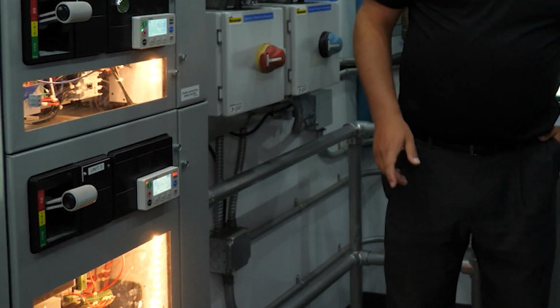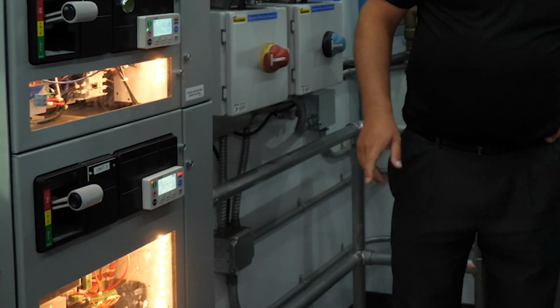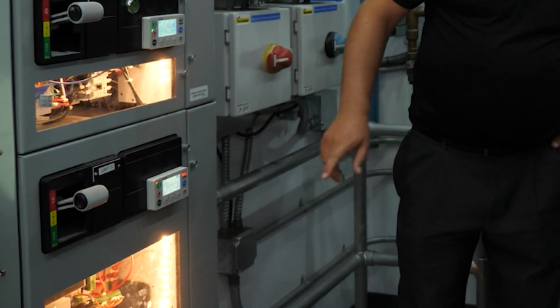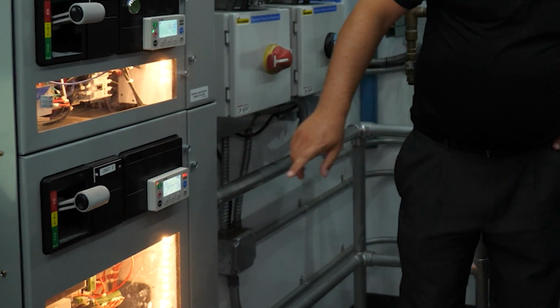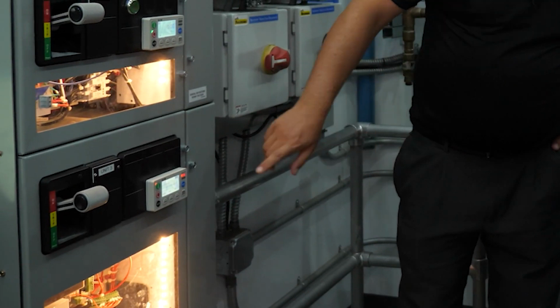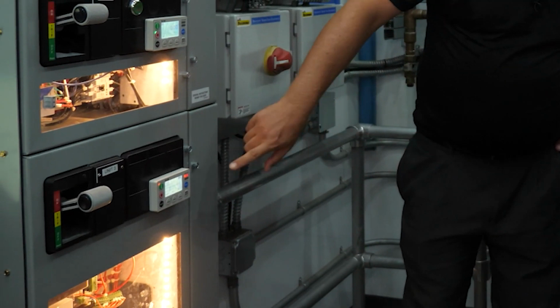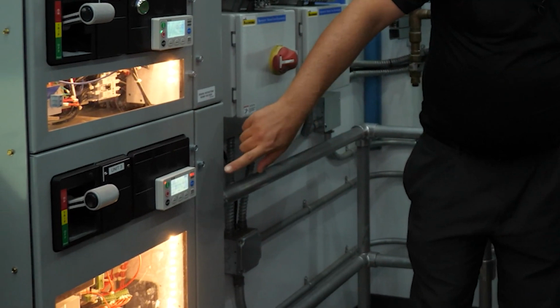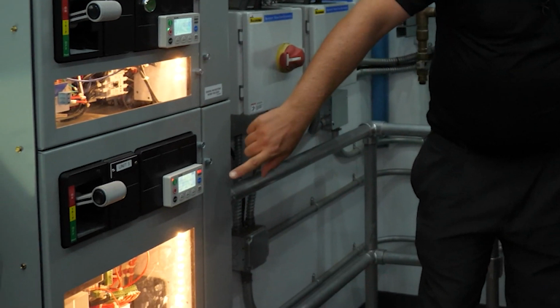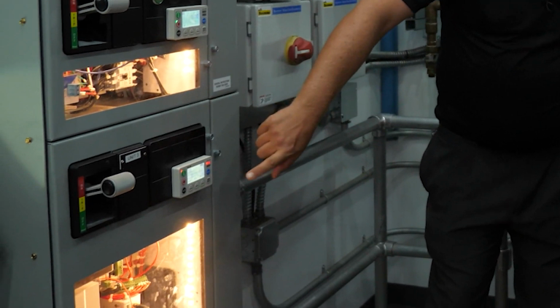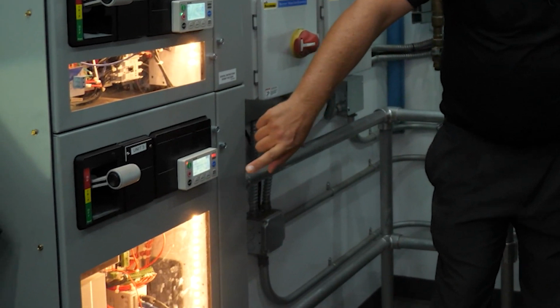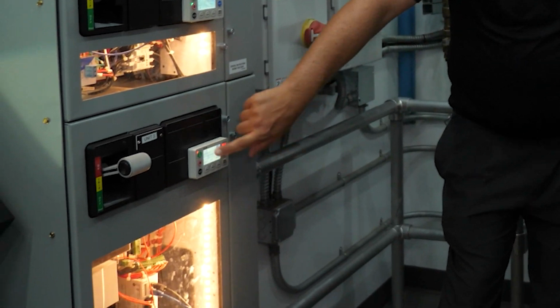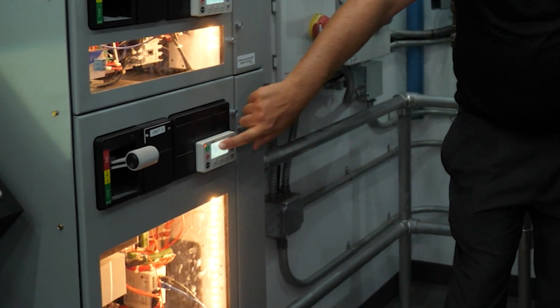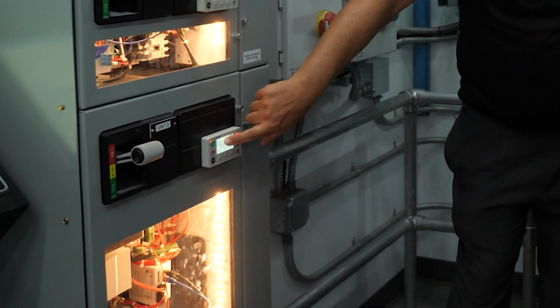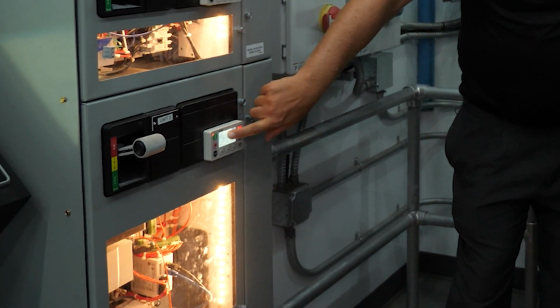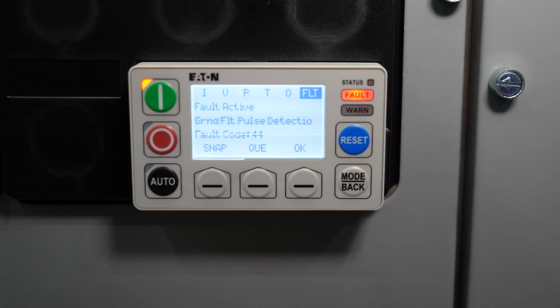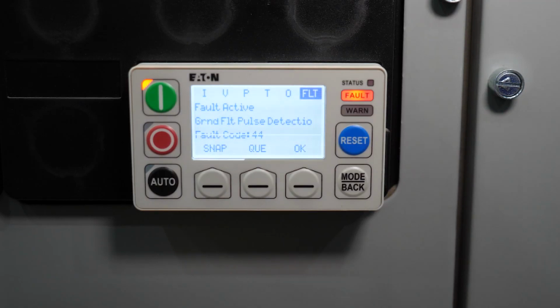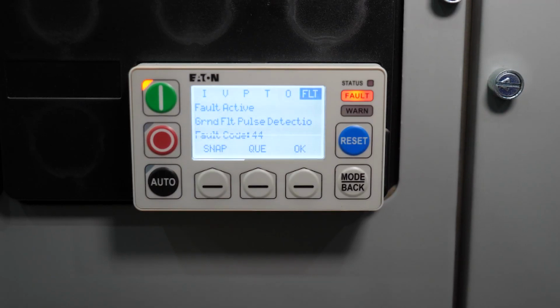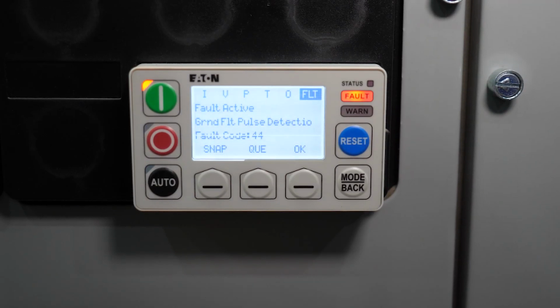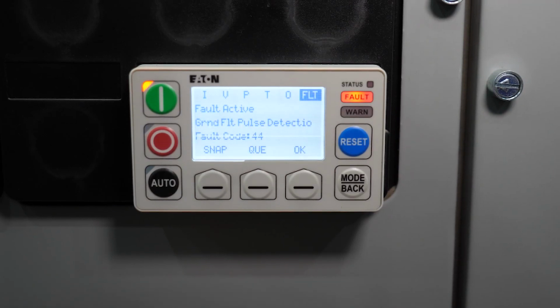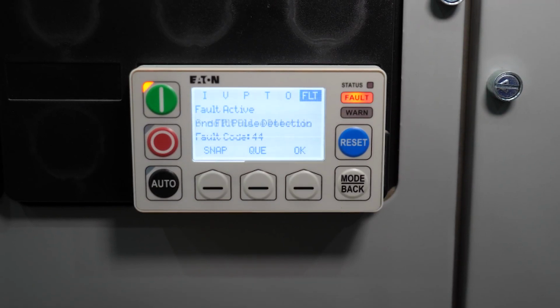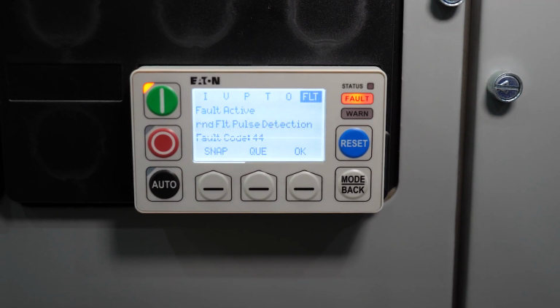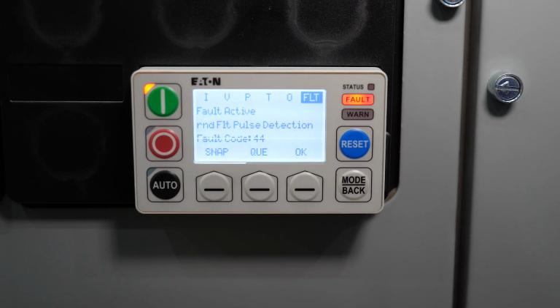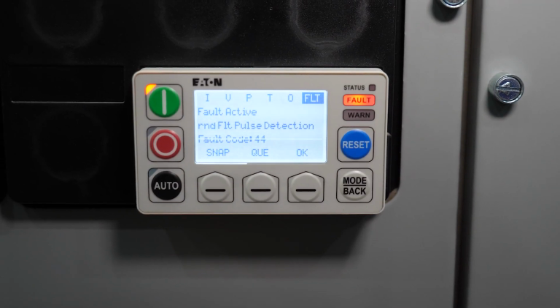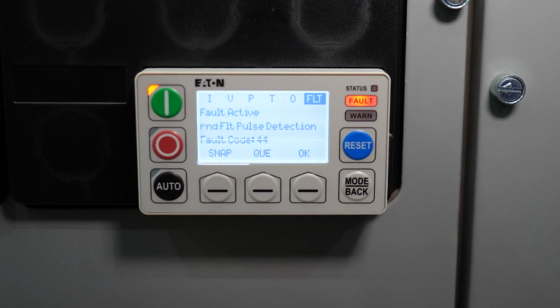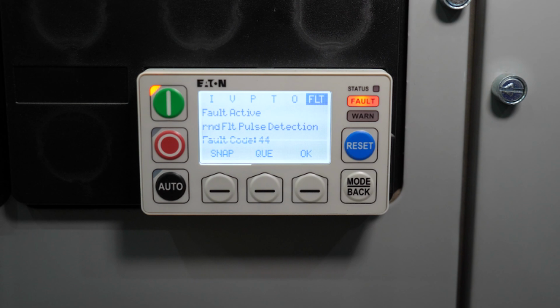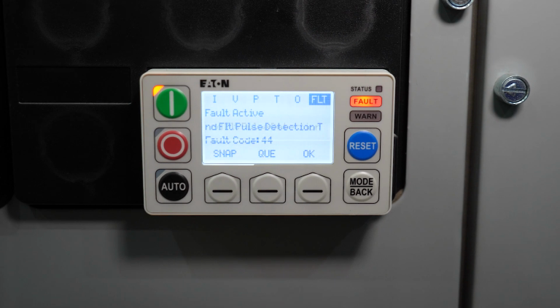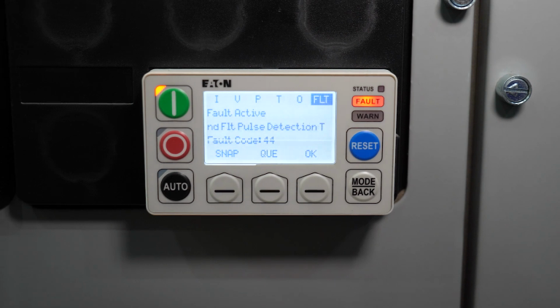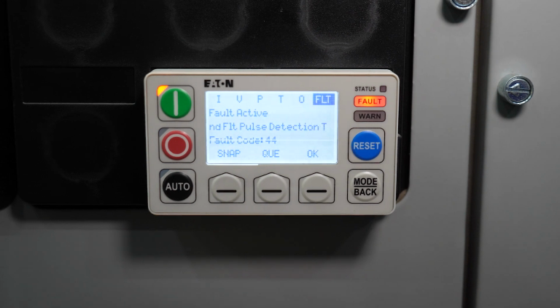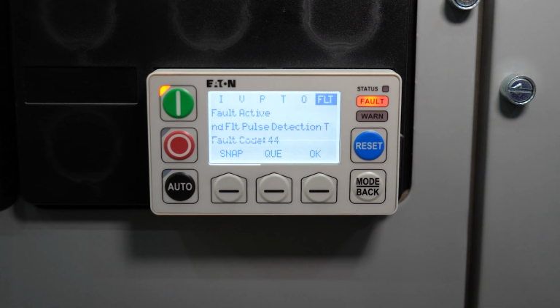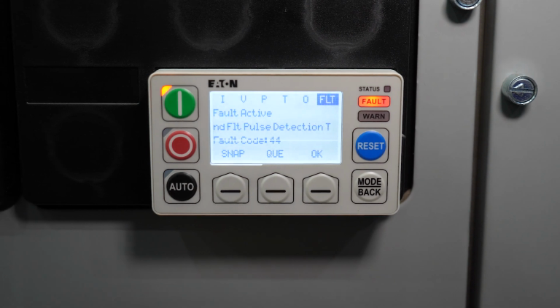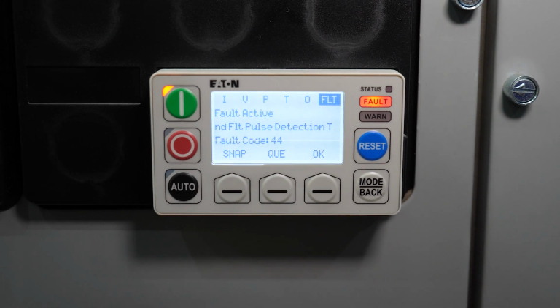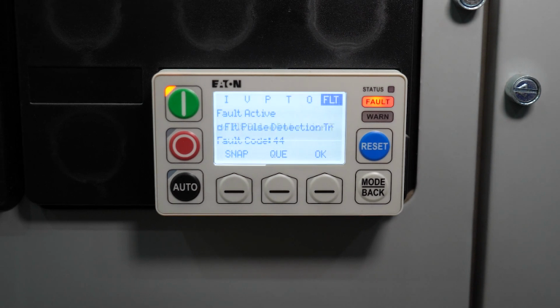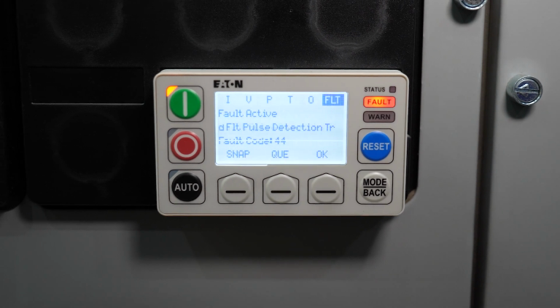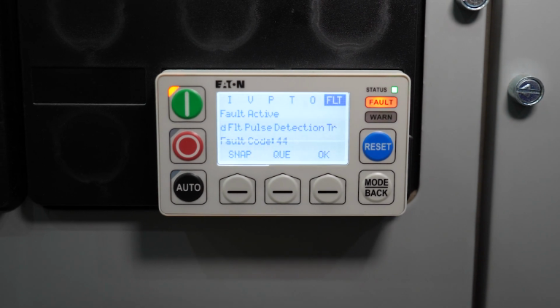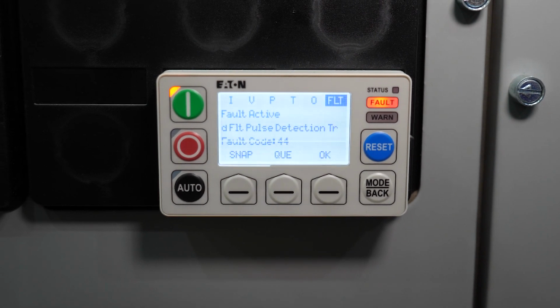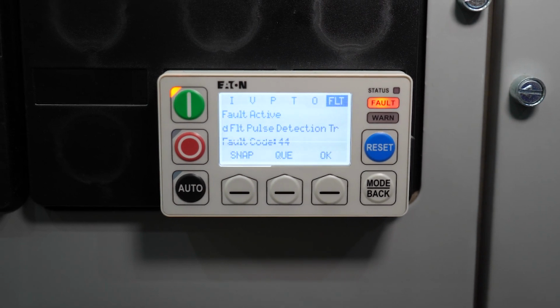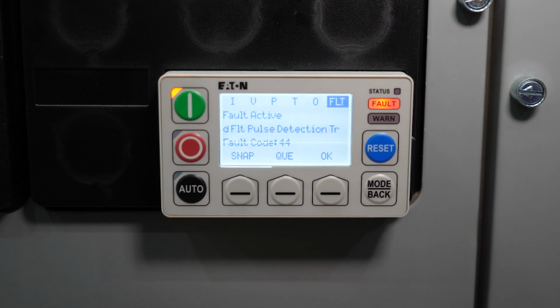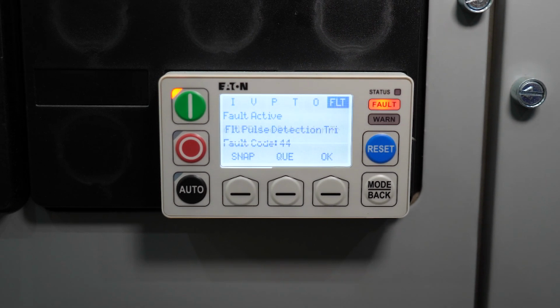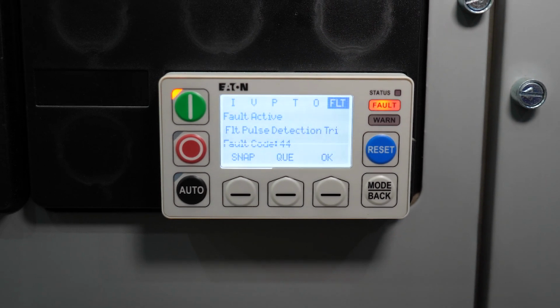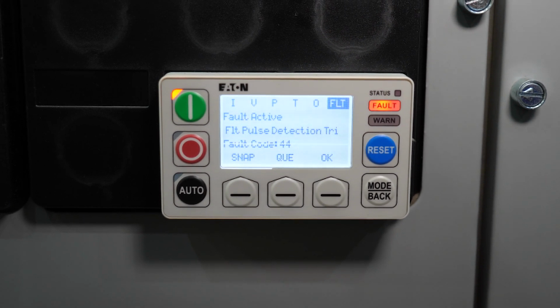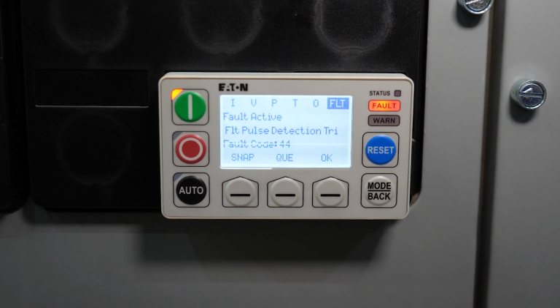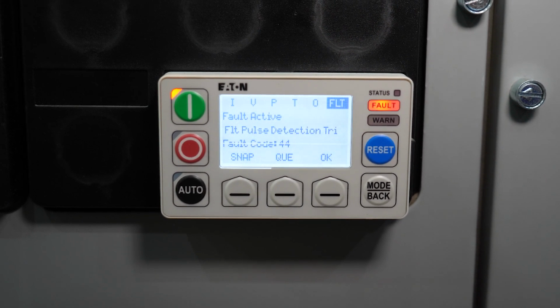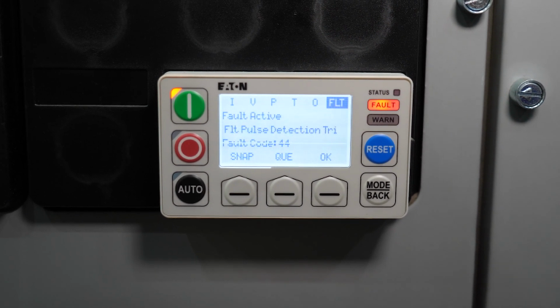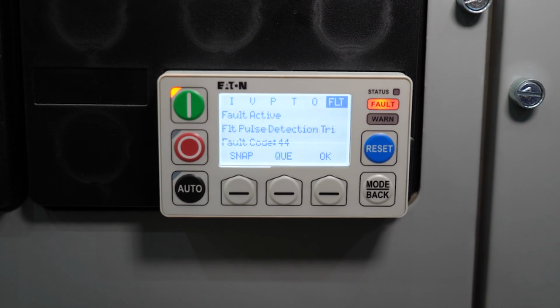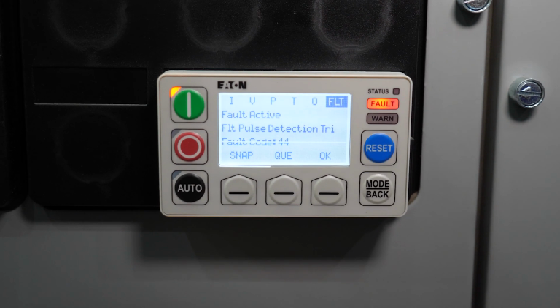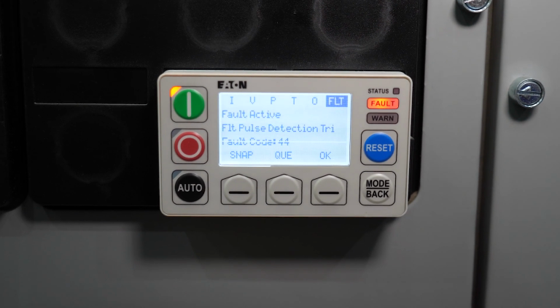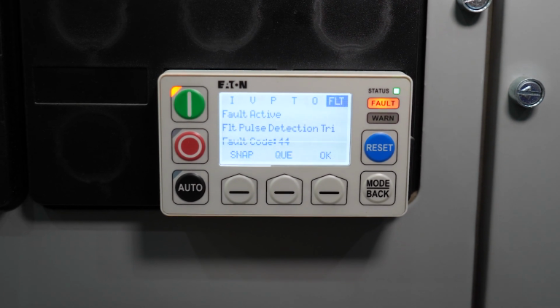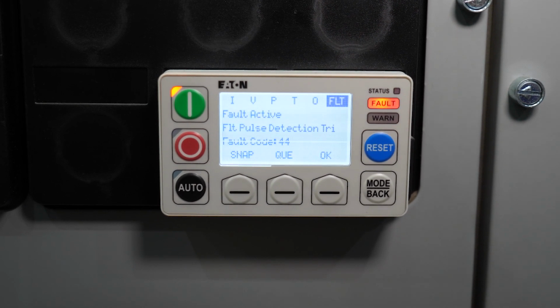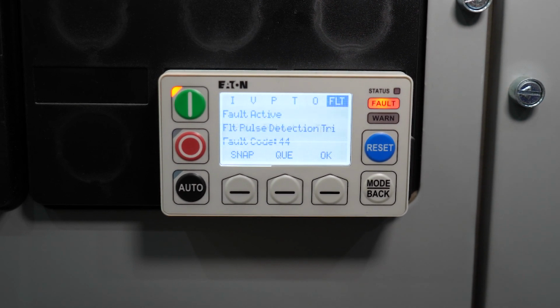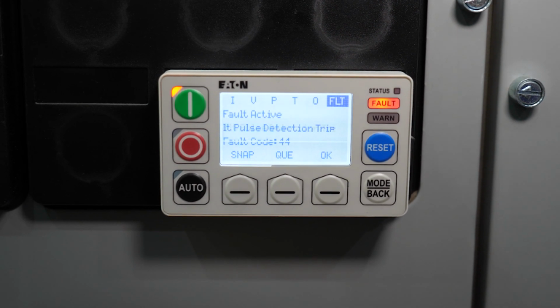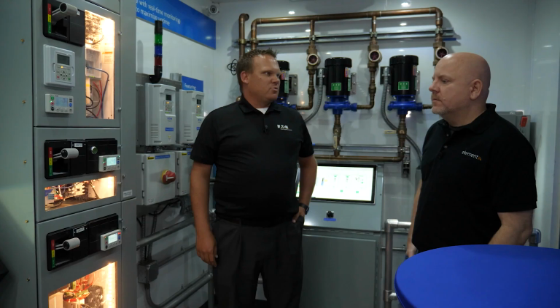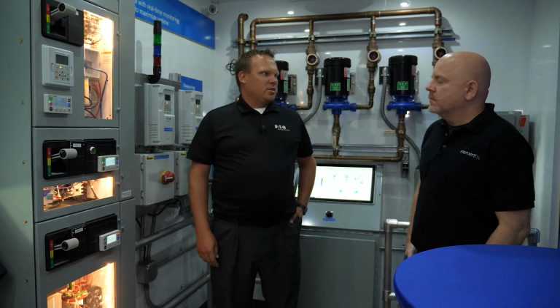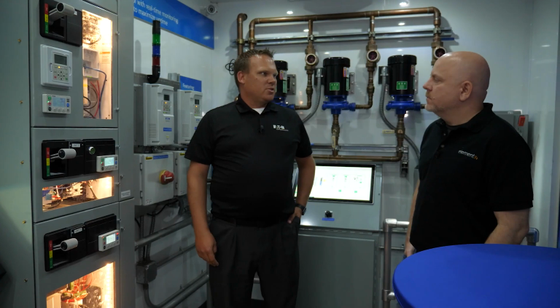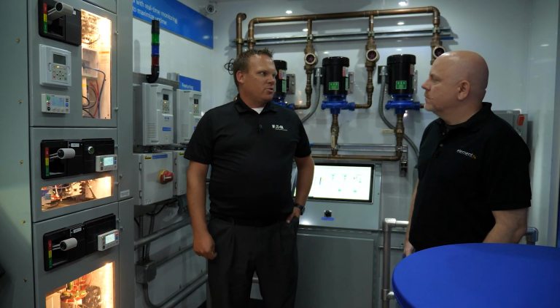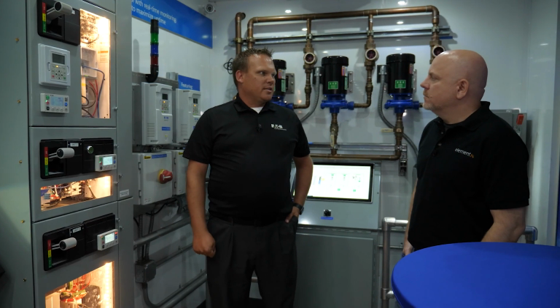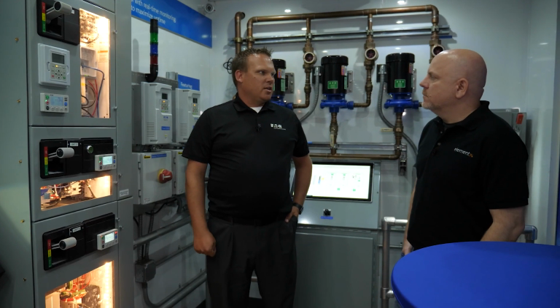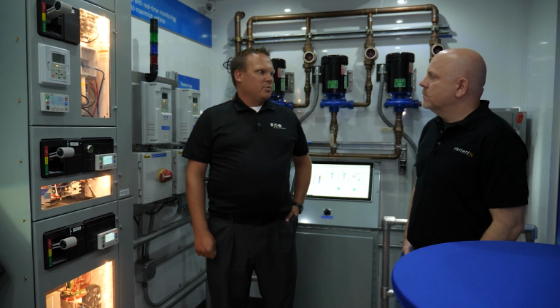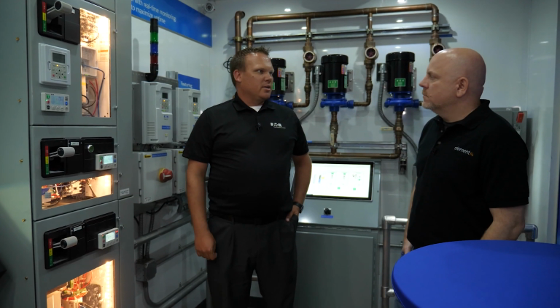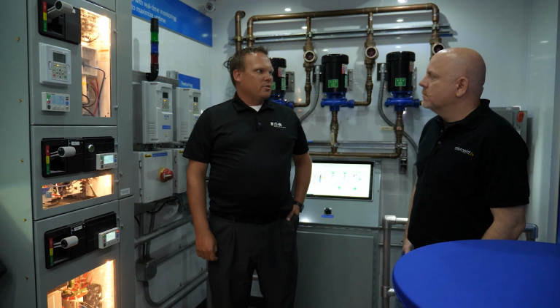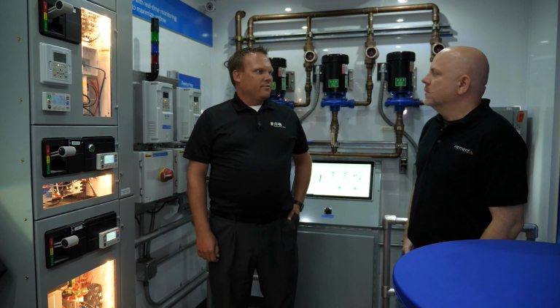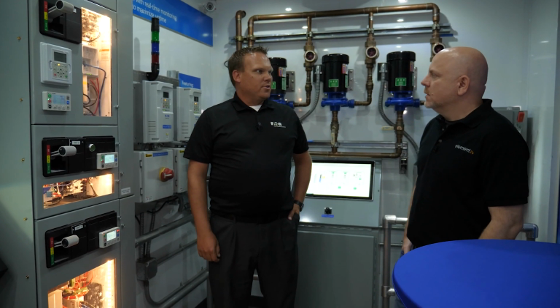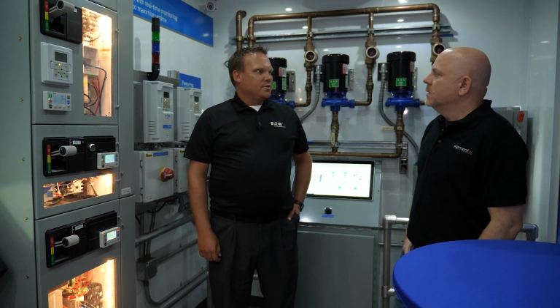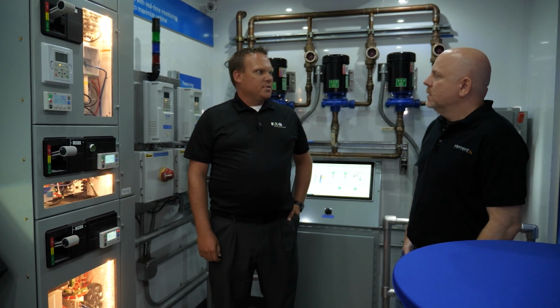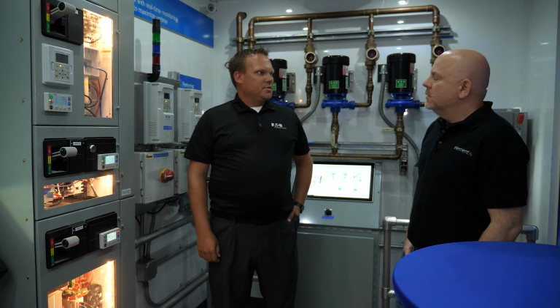So you can see here we put the ground fault on unit three and now it says 'ground fault pulse detected here.' It saves you a ton of time trying to track down where that ground fault is.